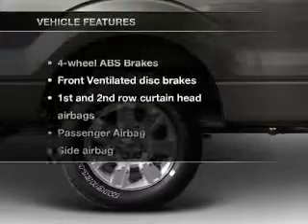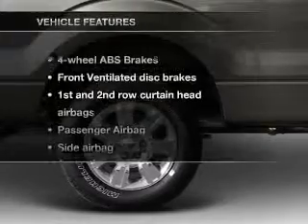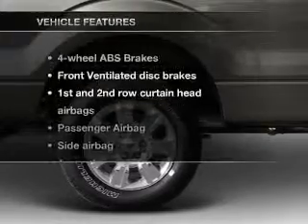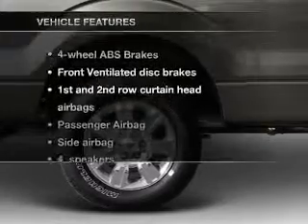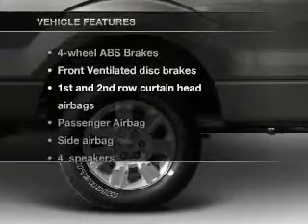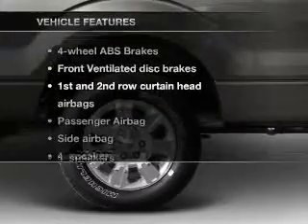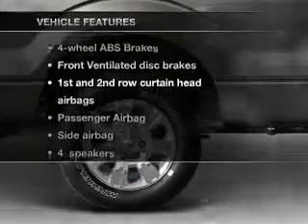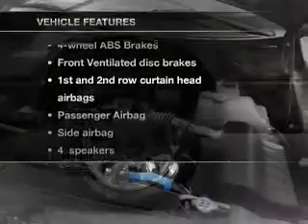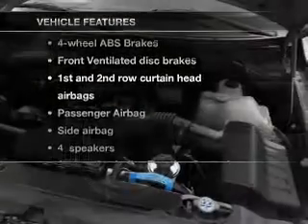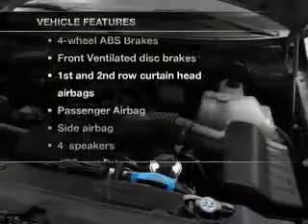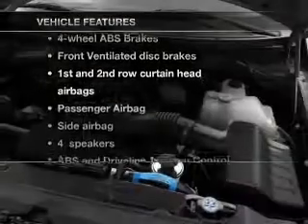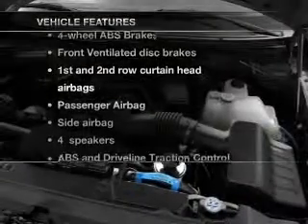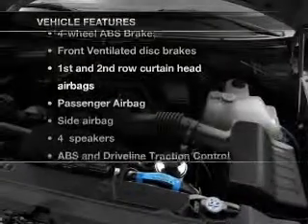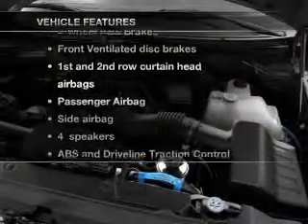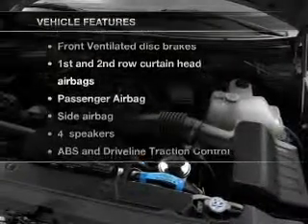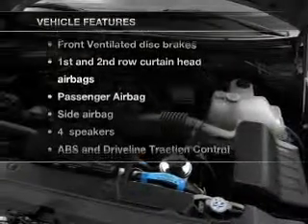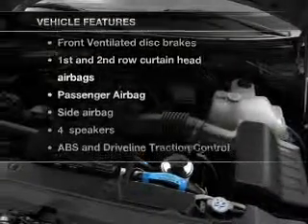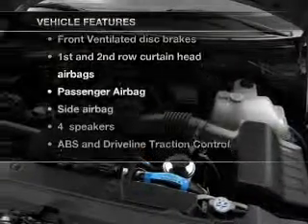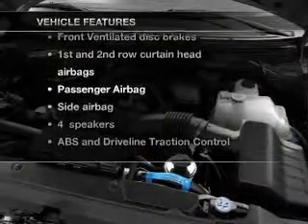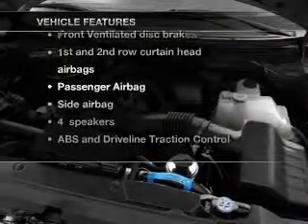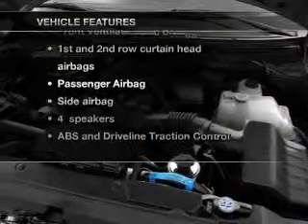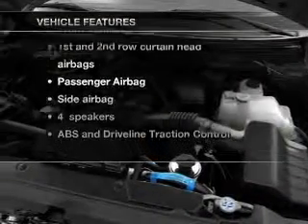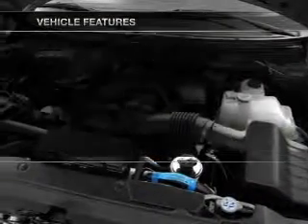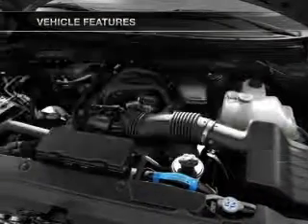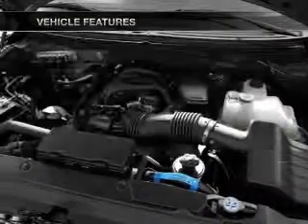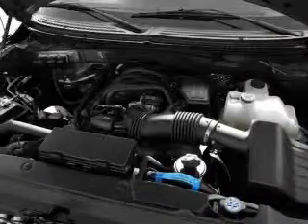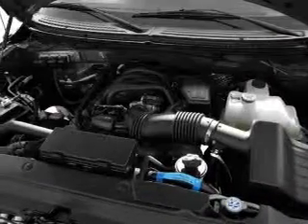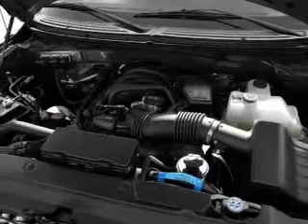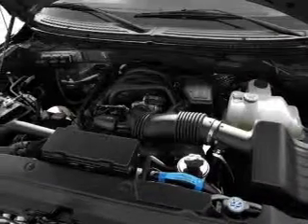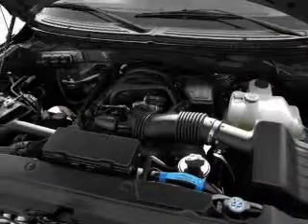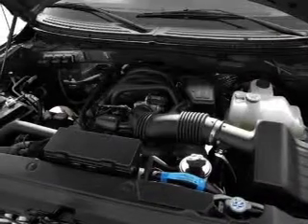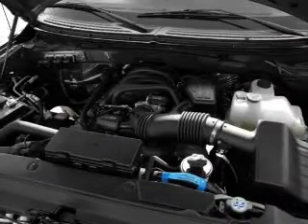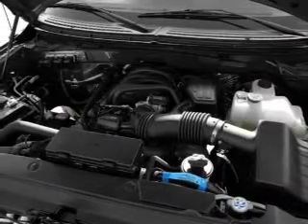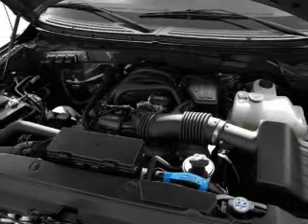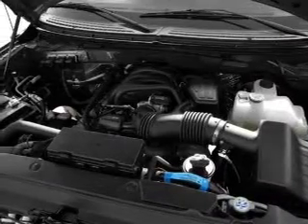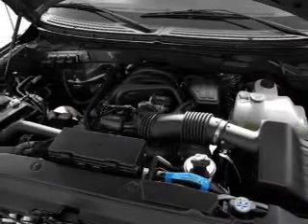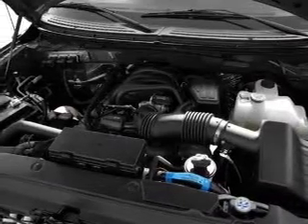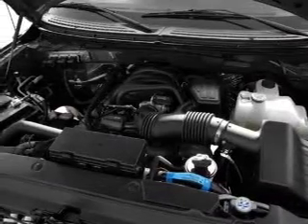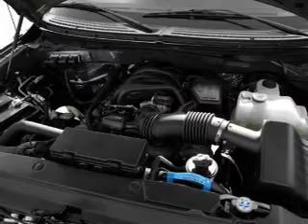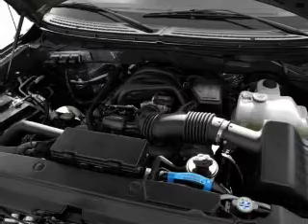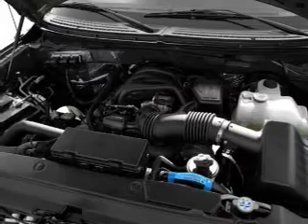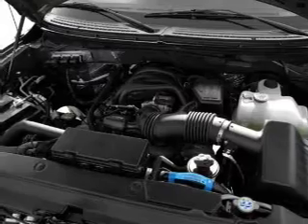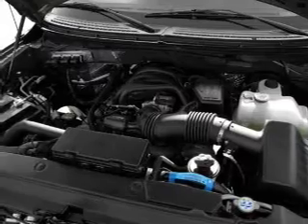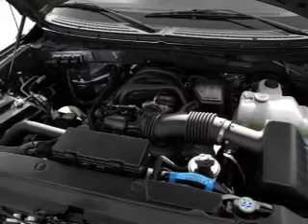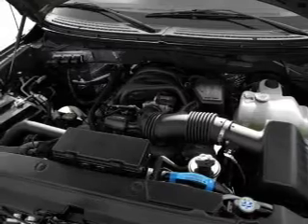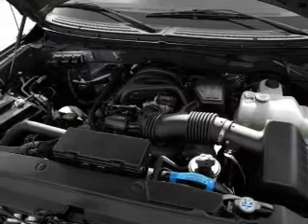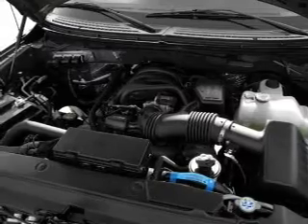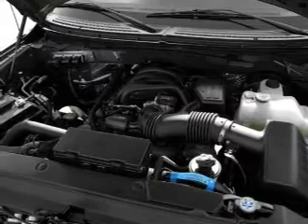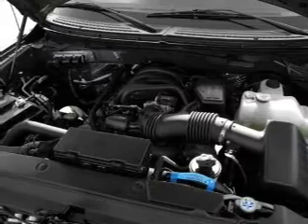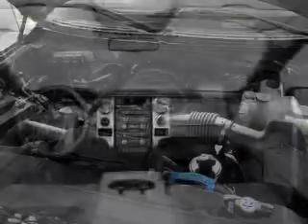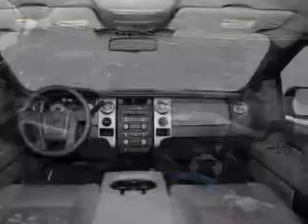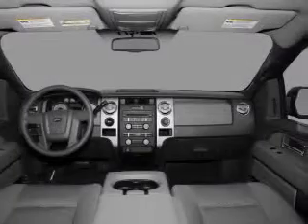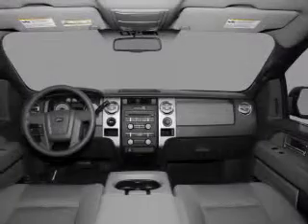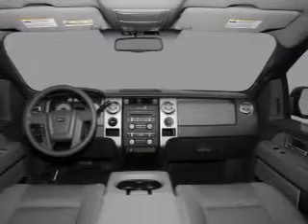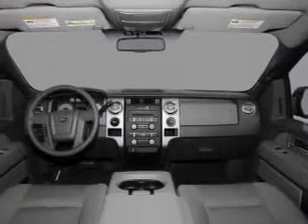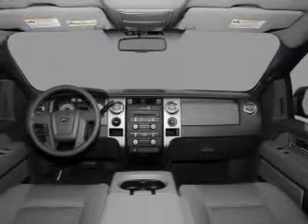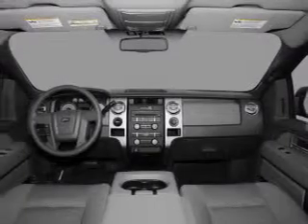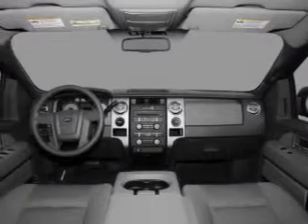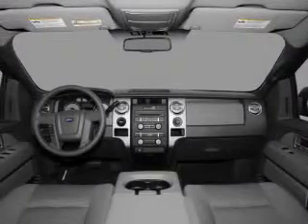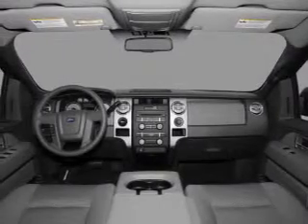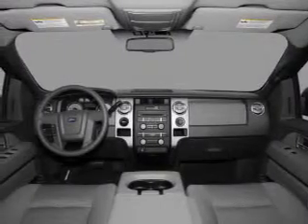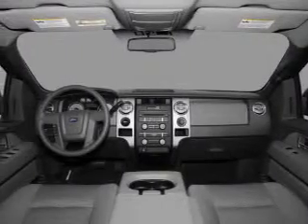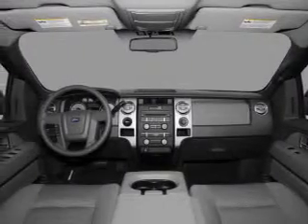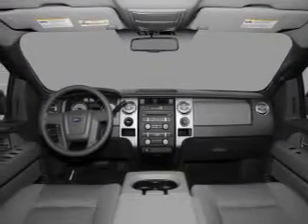Plus, enjoy these notable features that are included in this vehicle: air conditioning, power steering, an alarm system, and an AM-FM stereo.